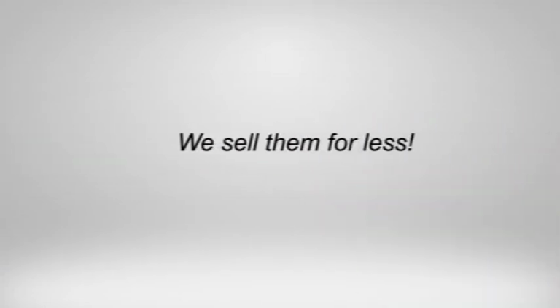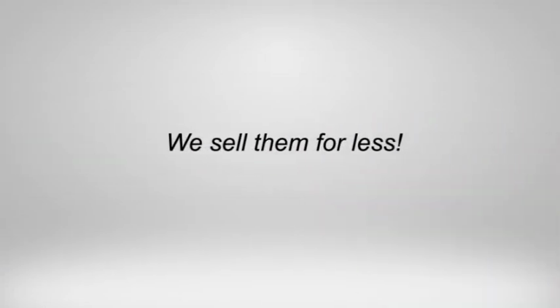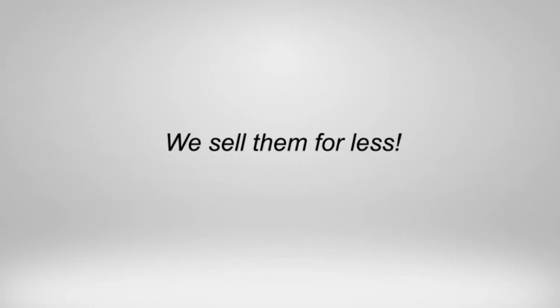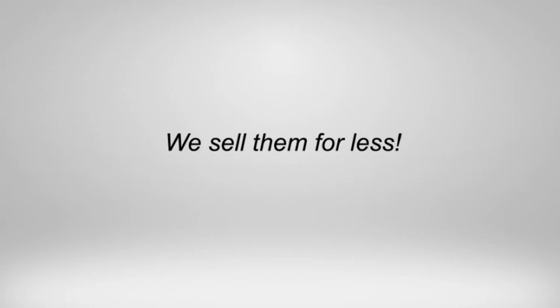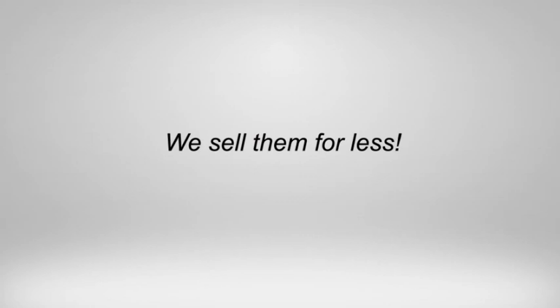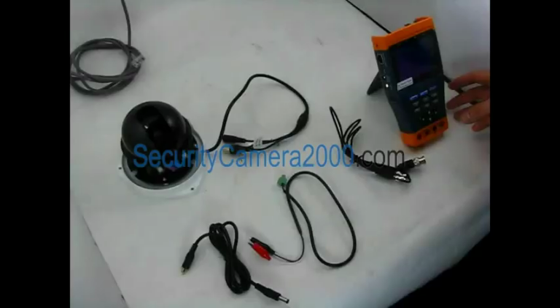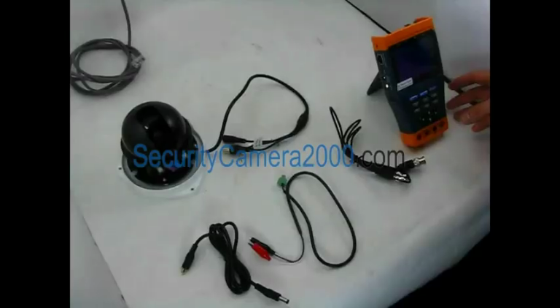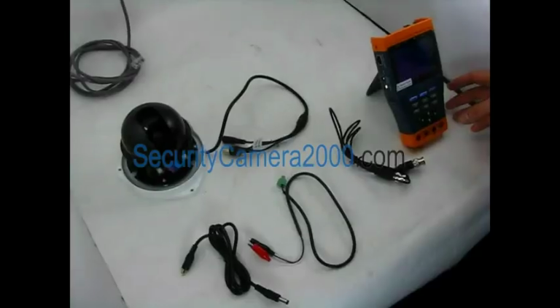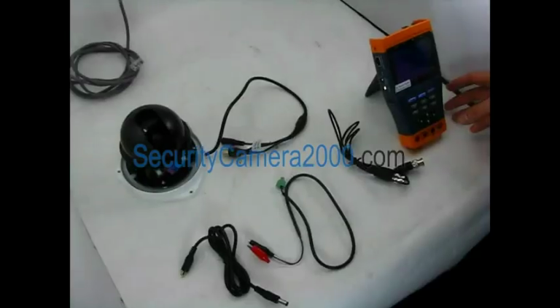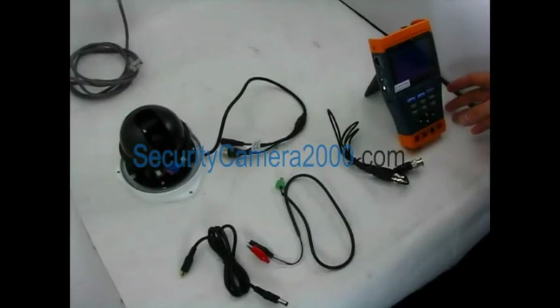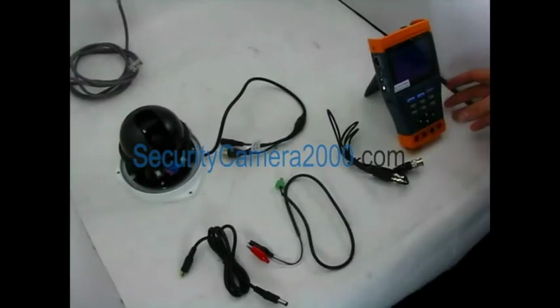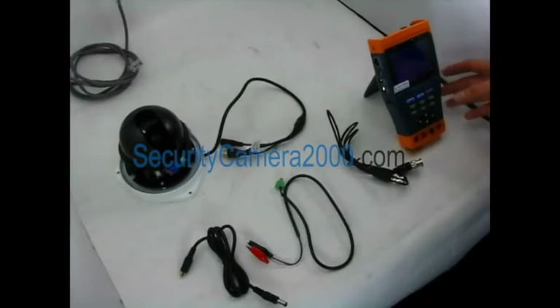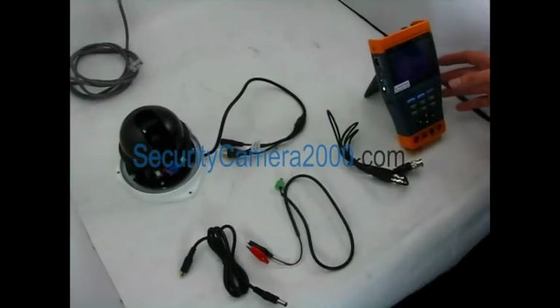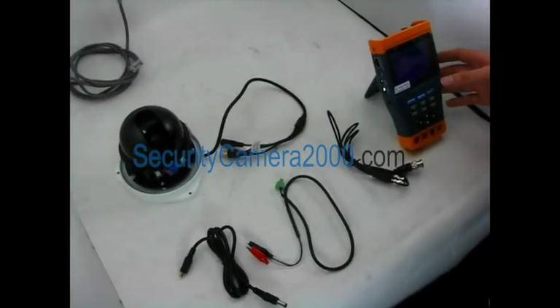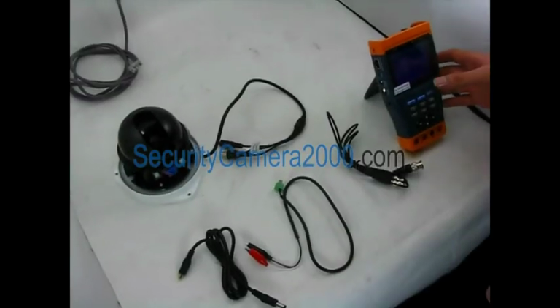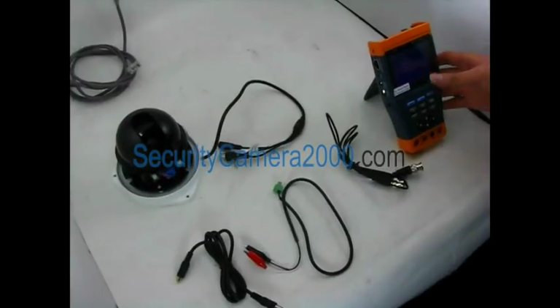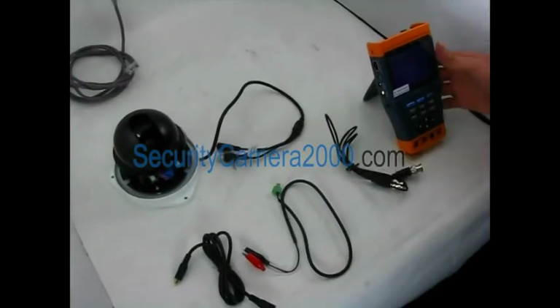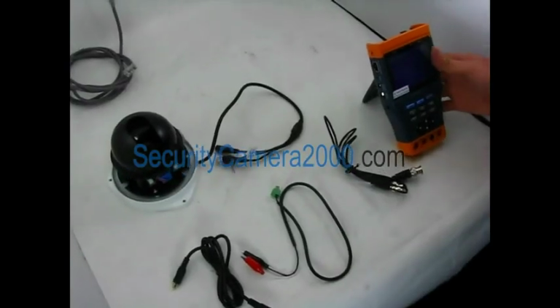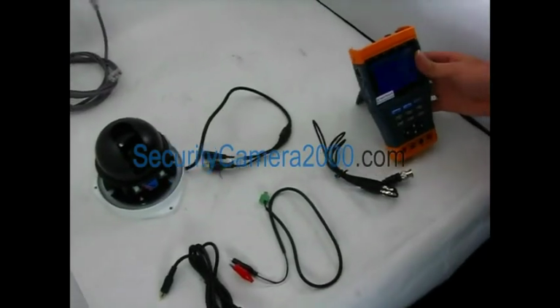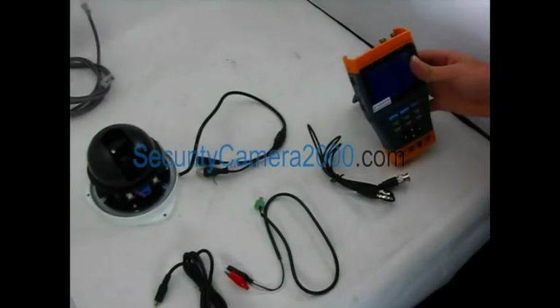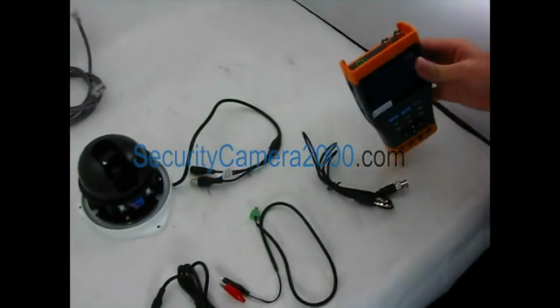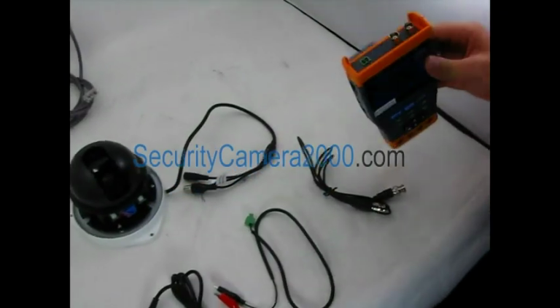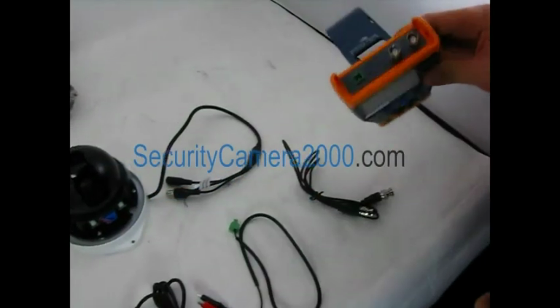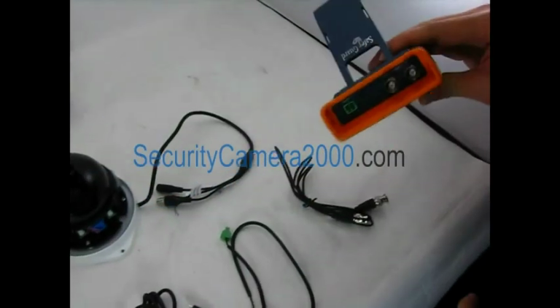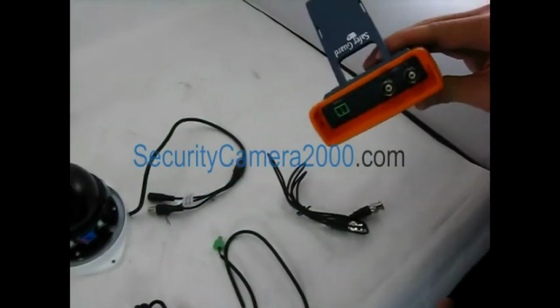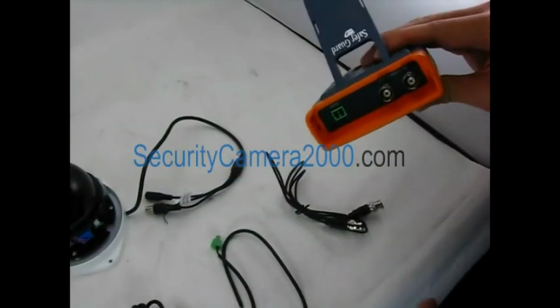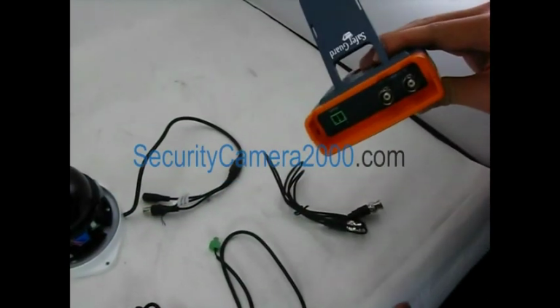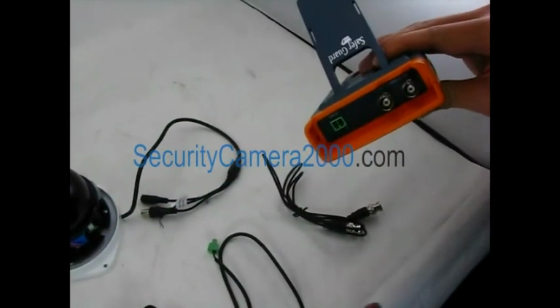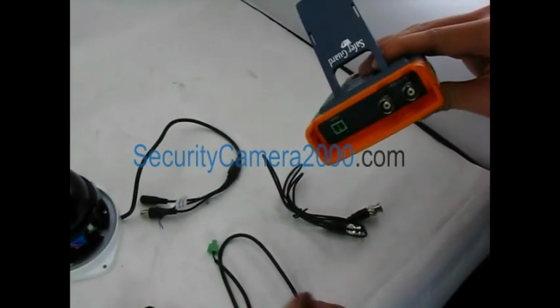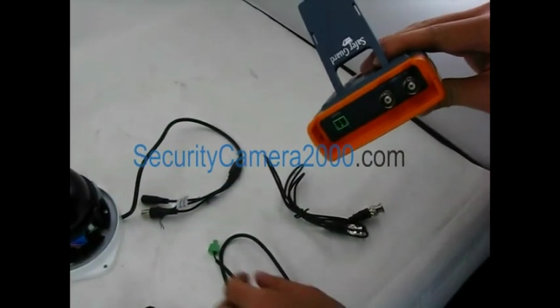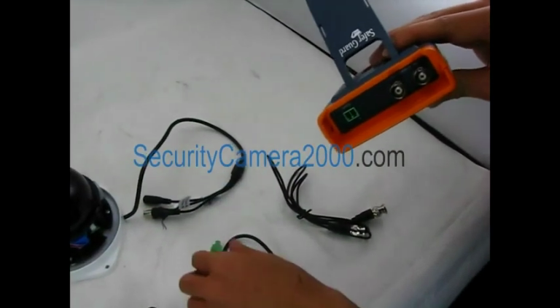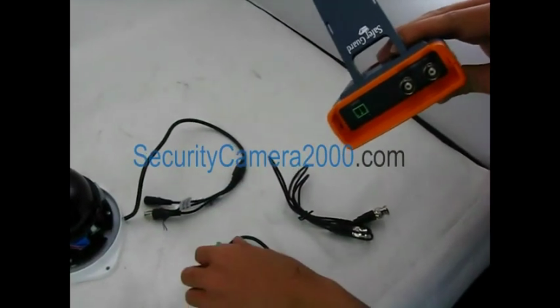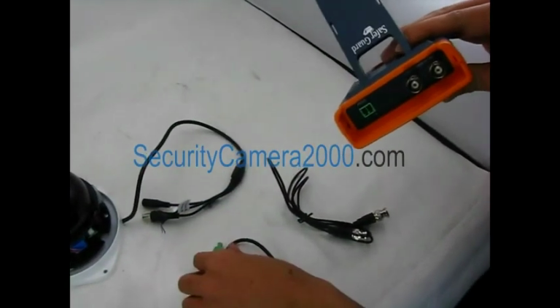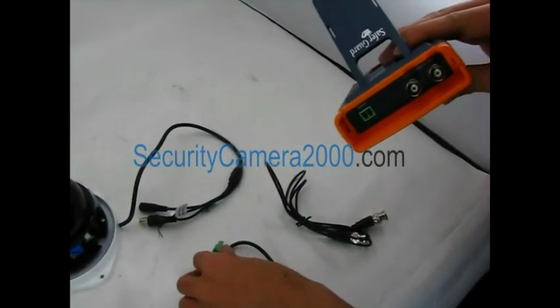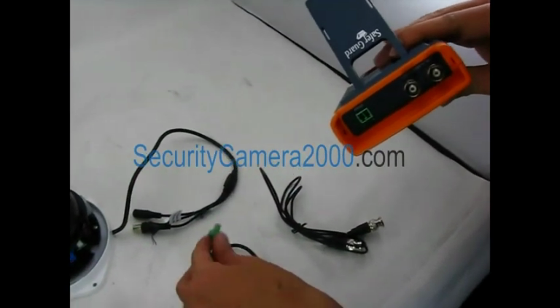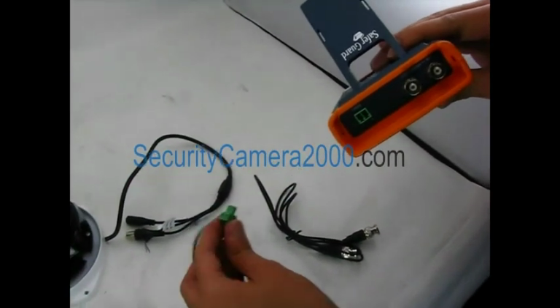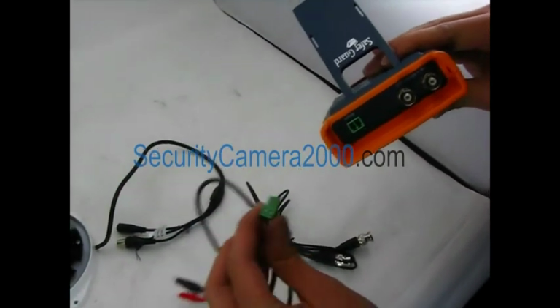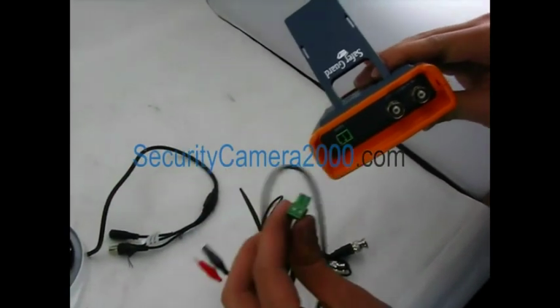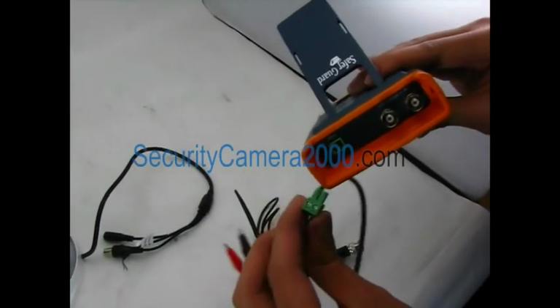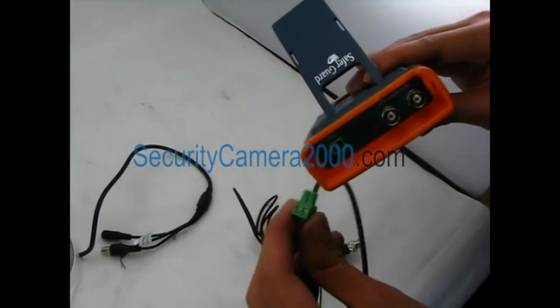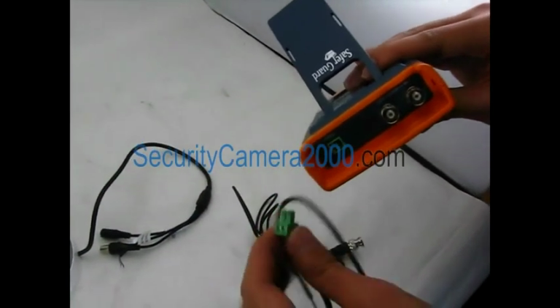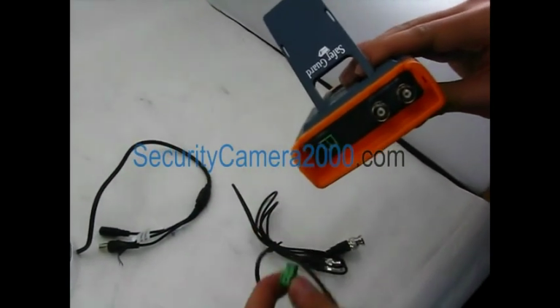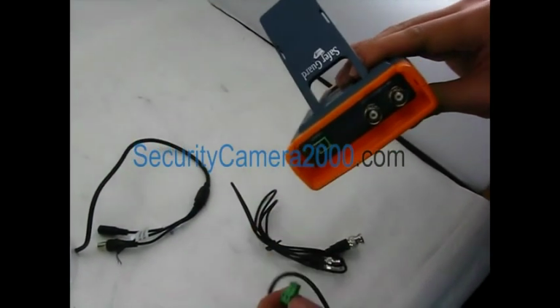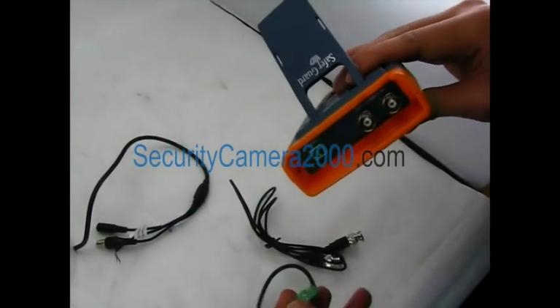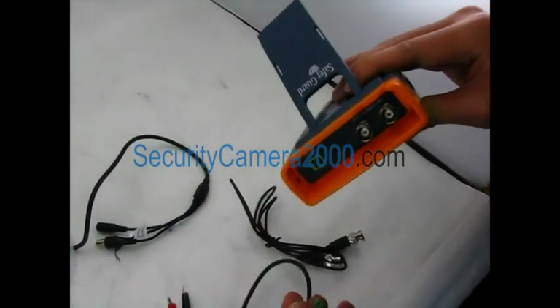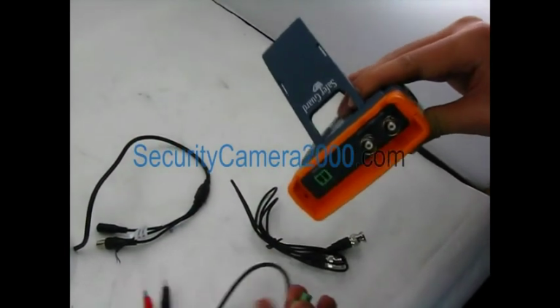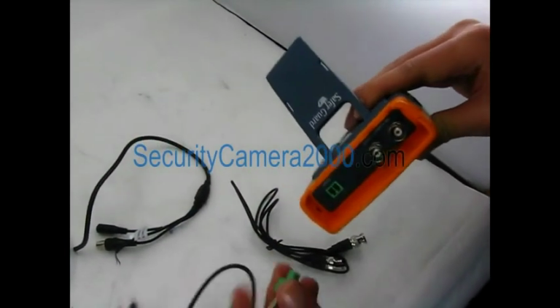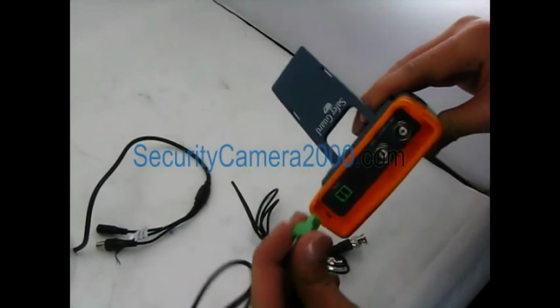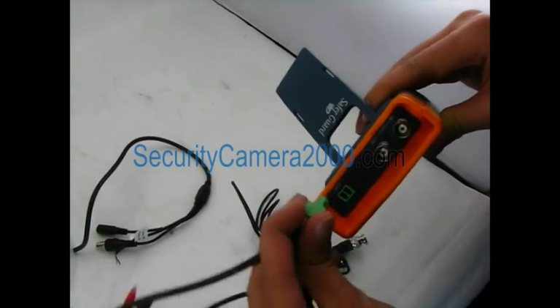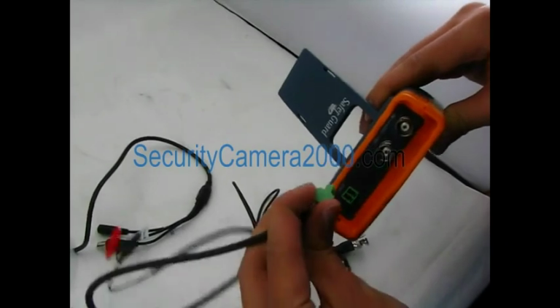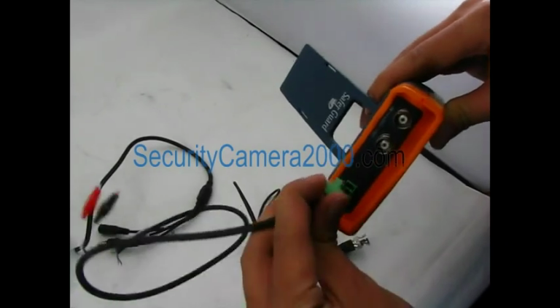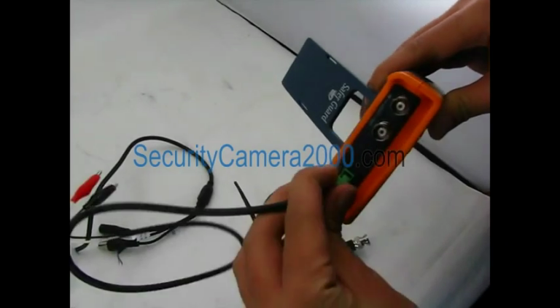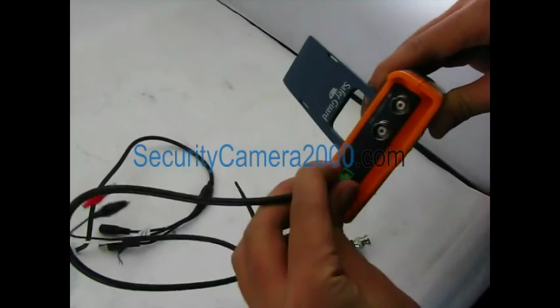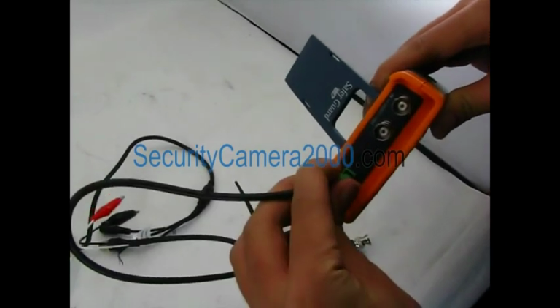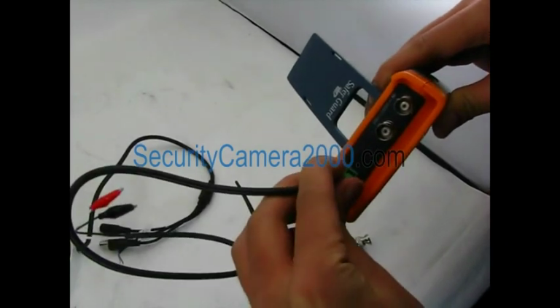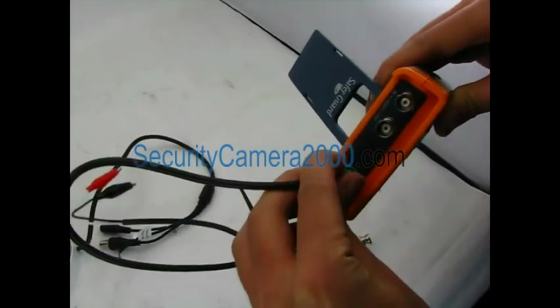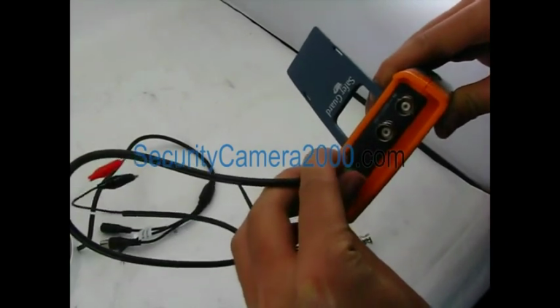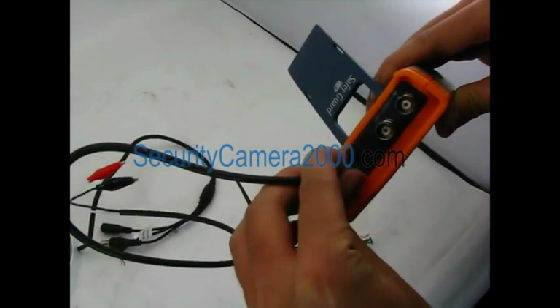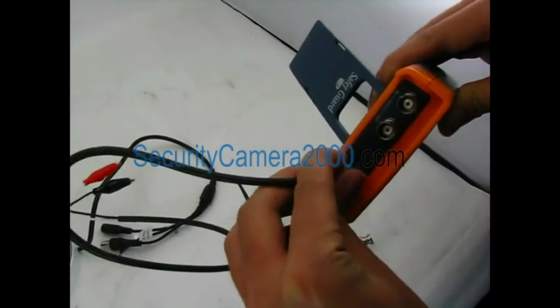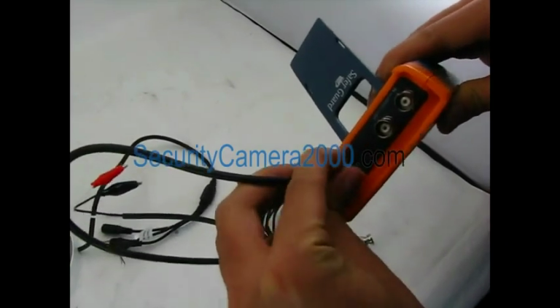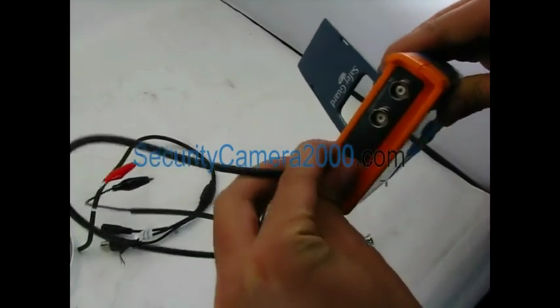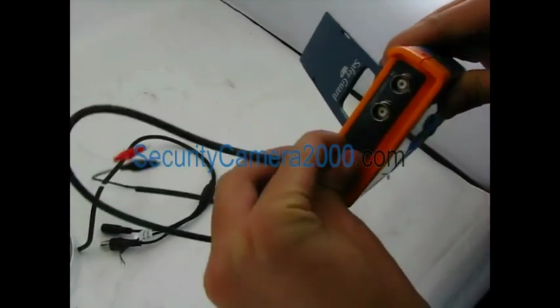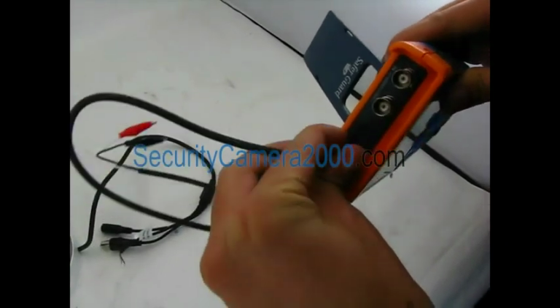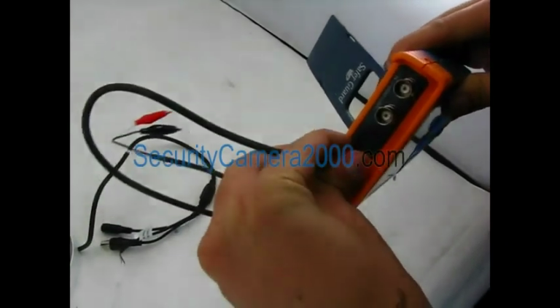This video is about teaching you how to use one of our CCTV testers, PB0101.